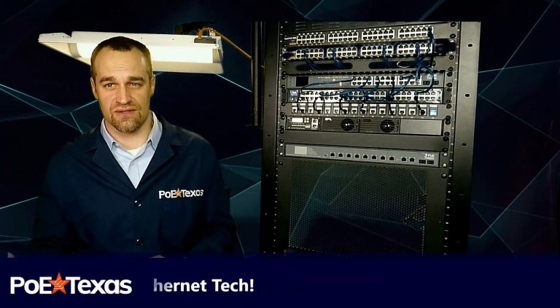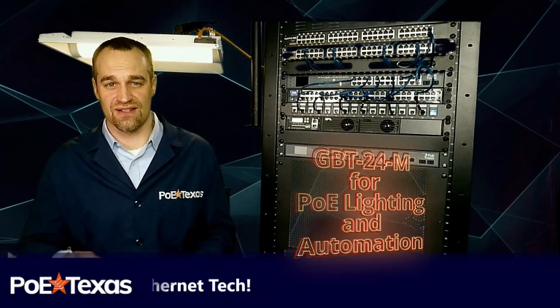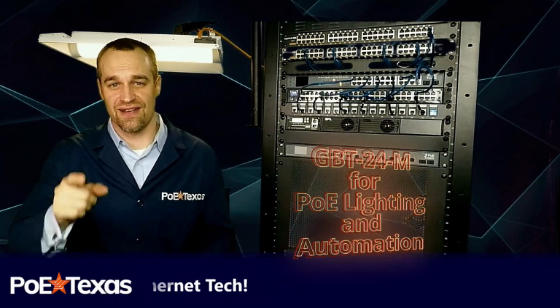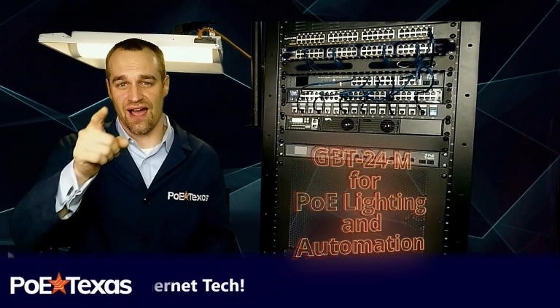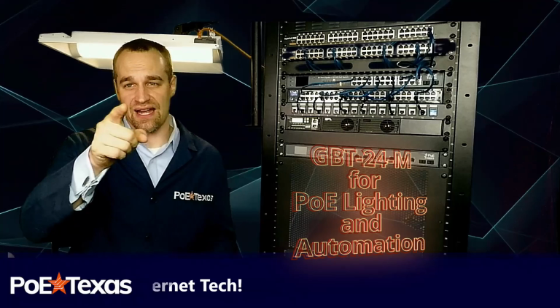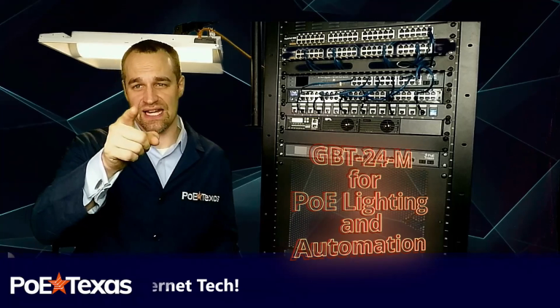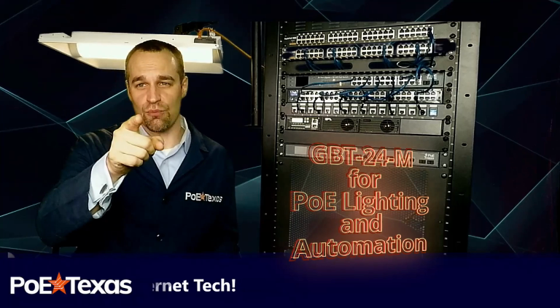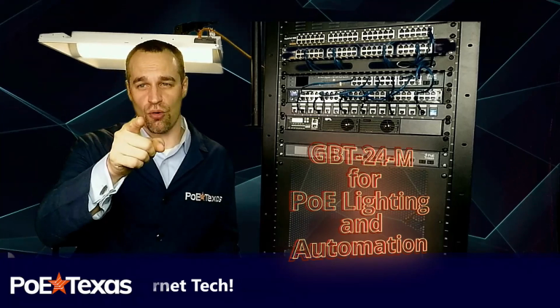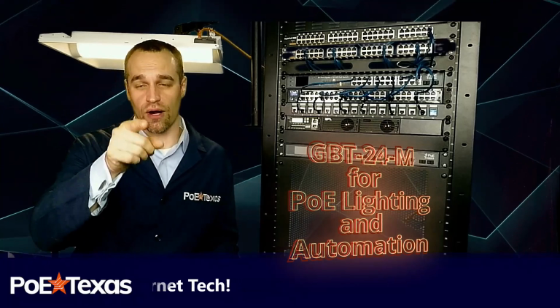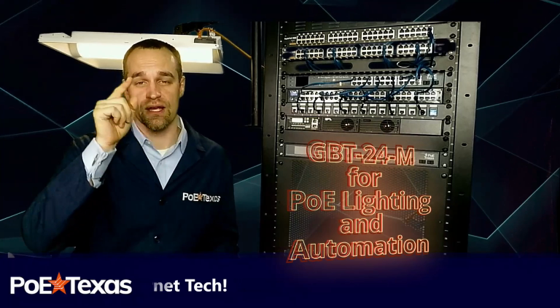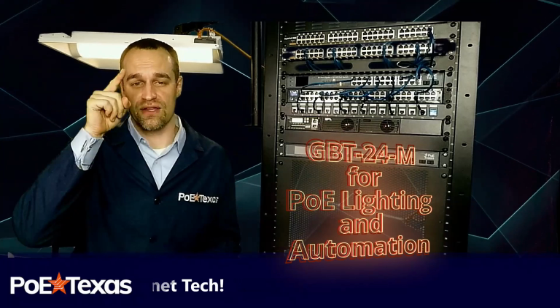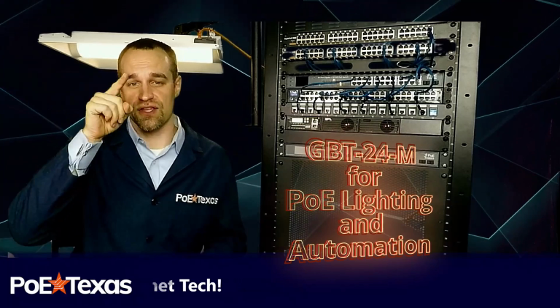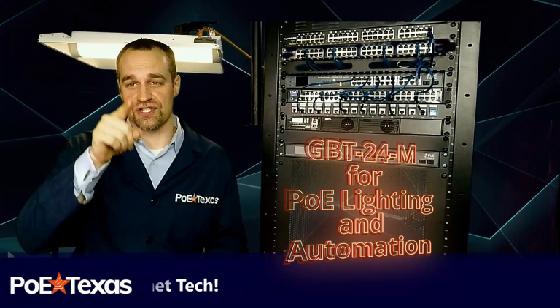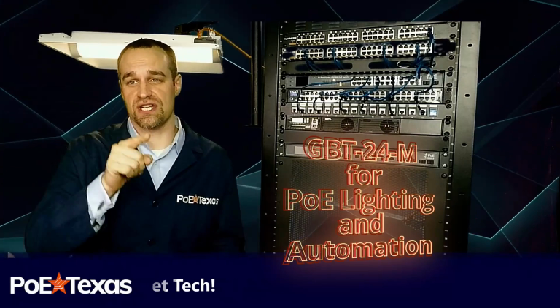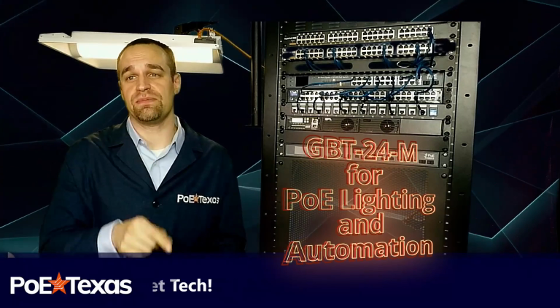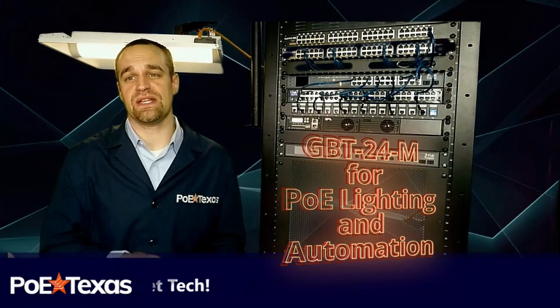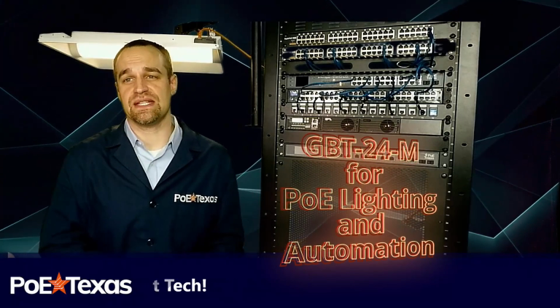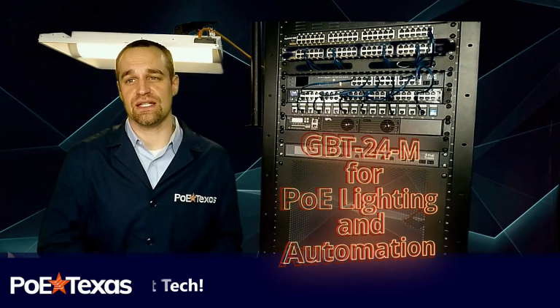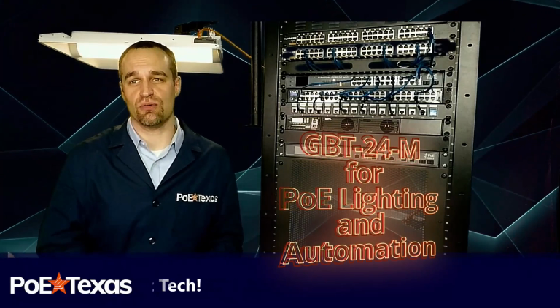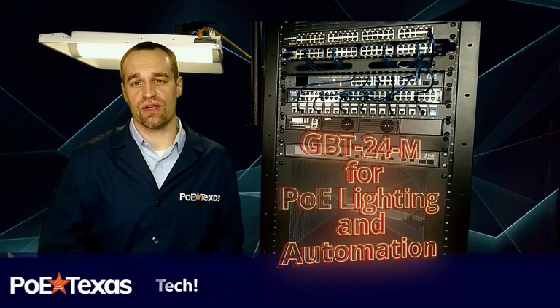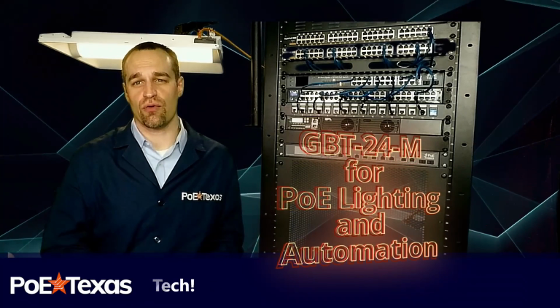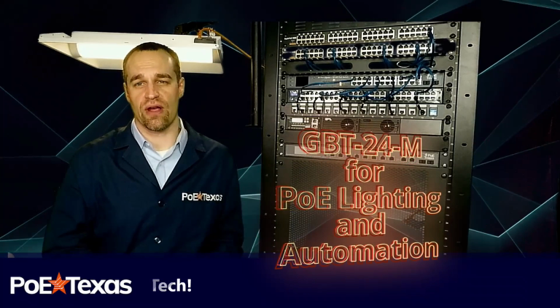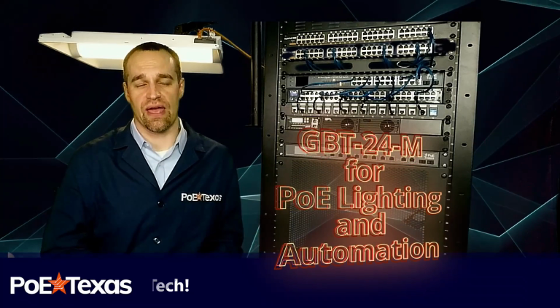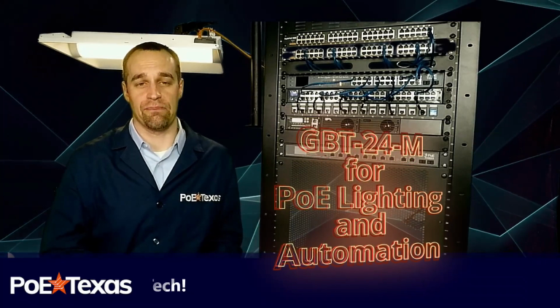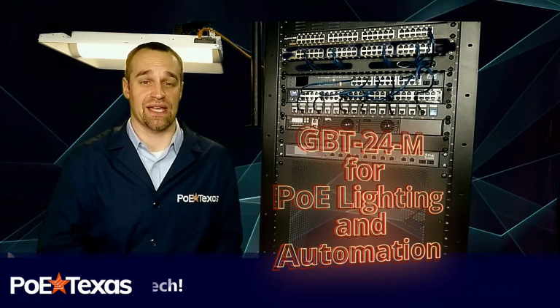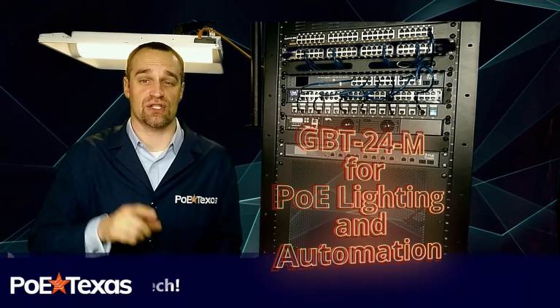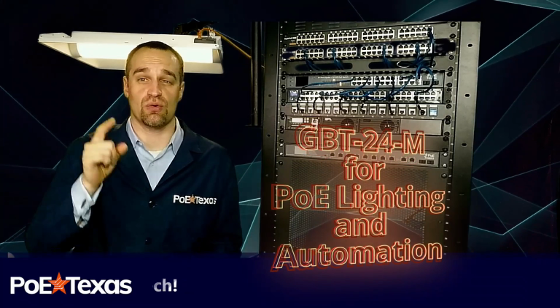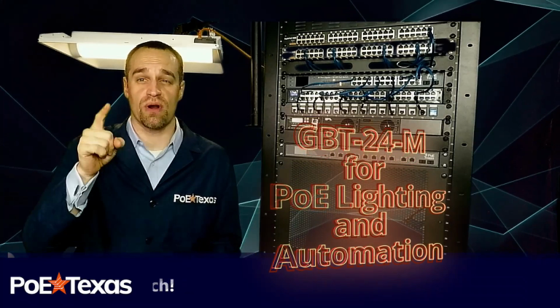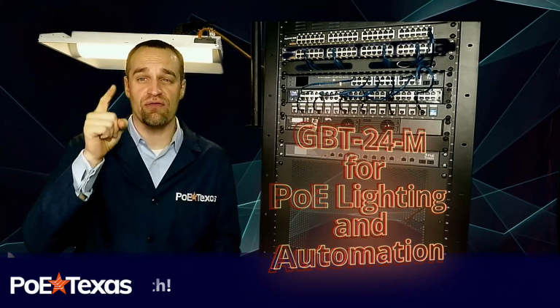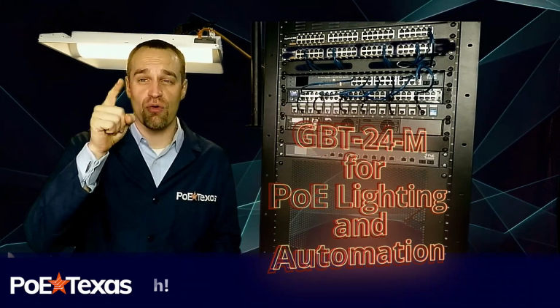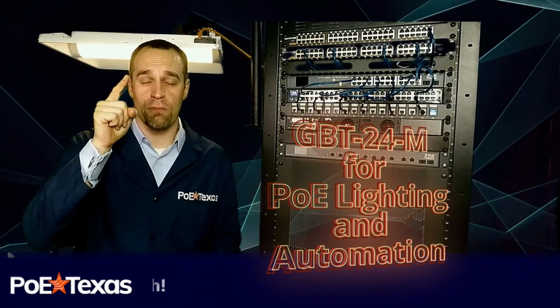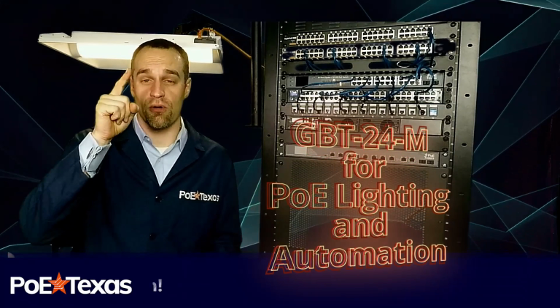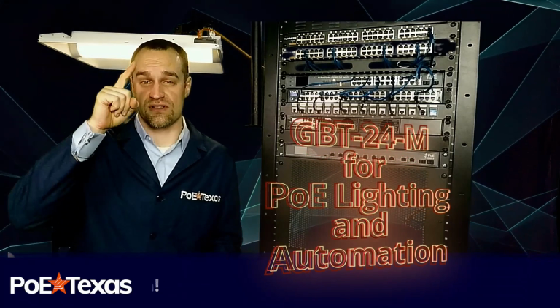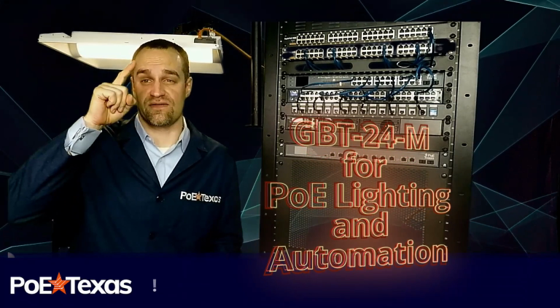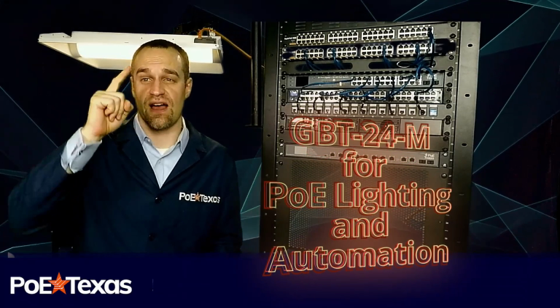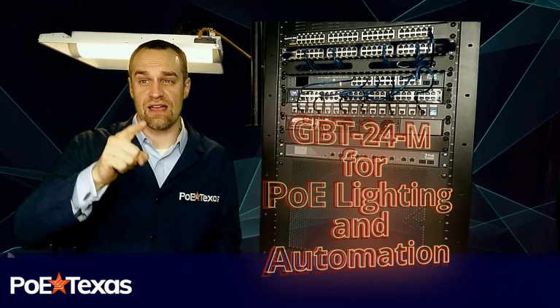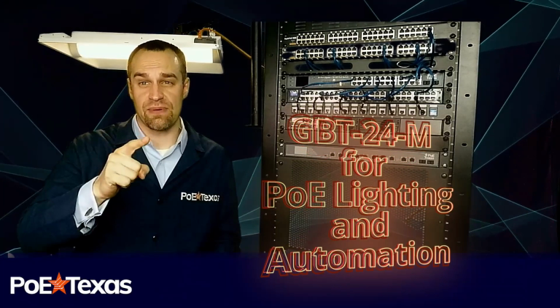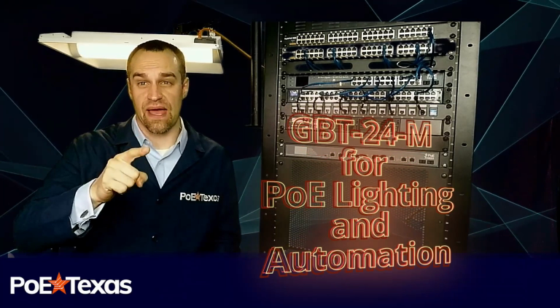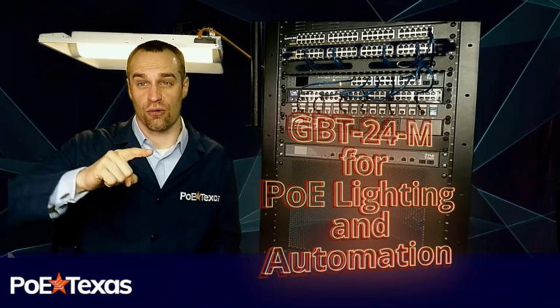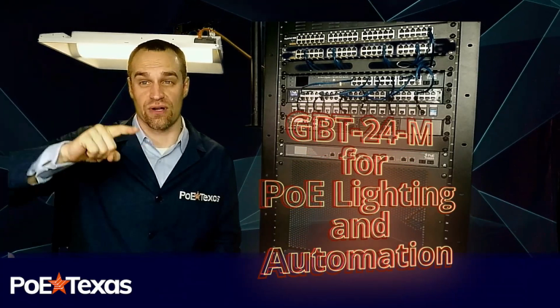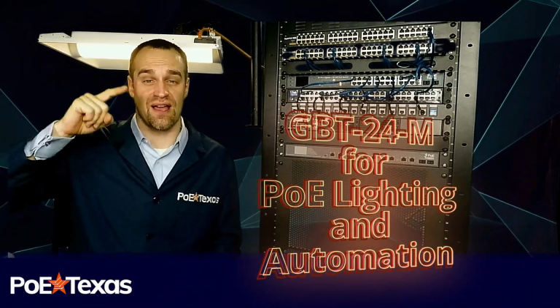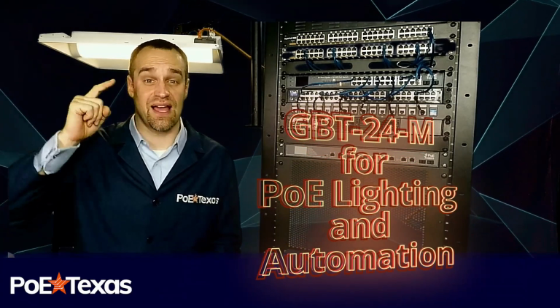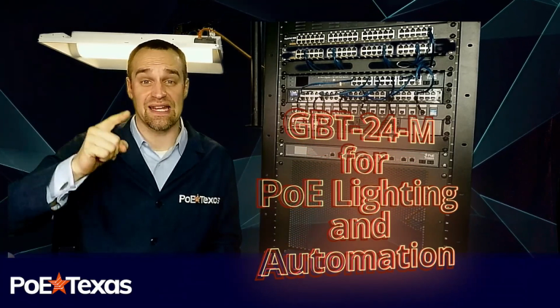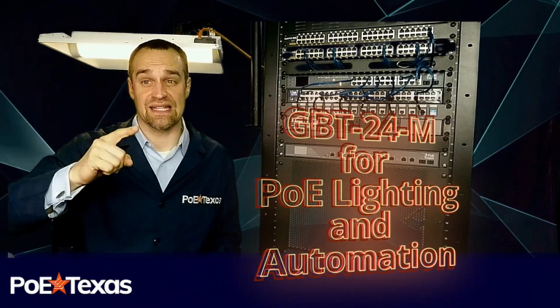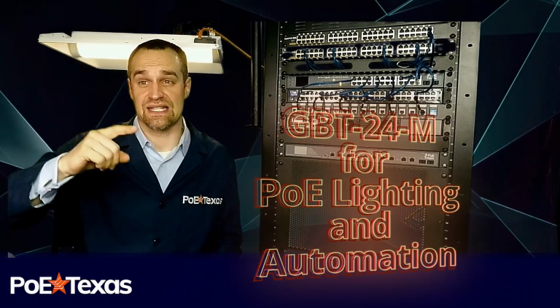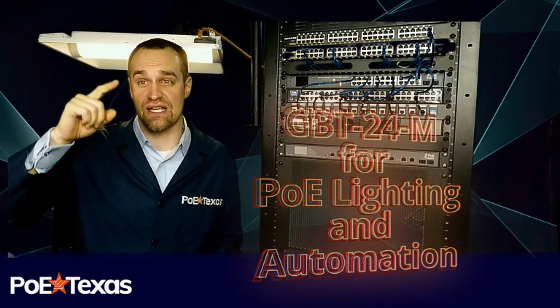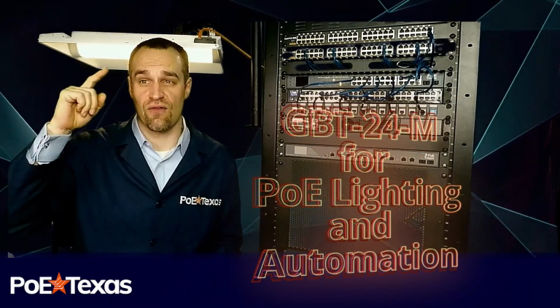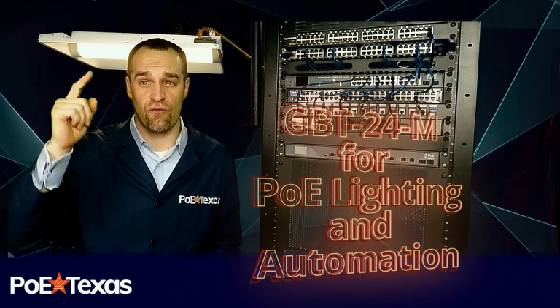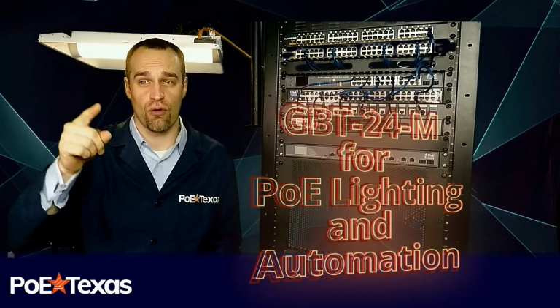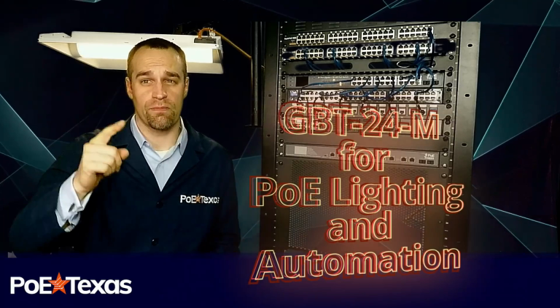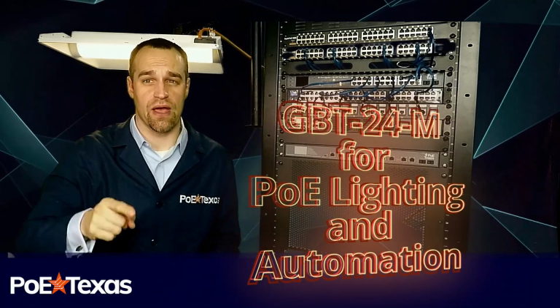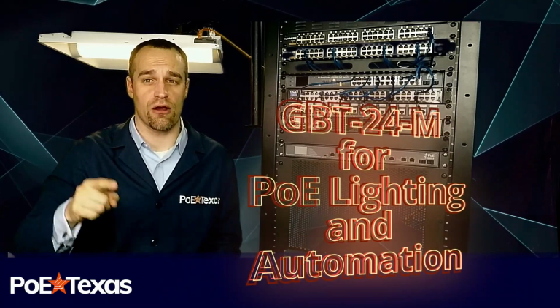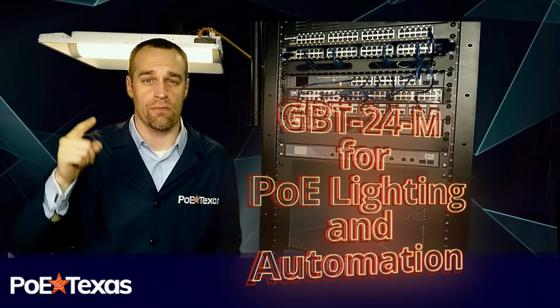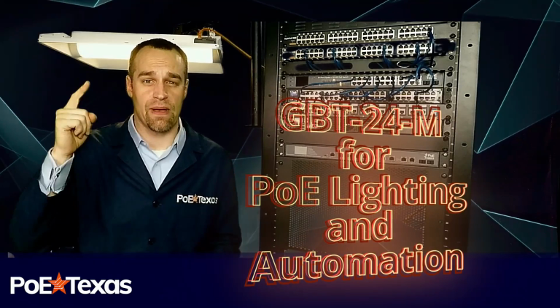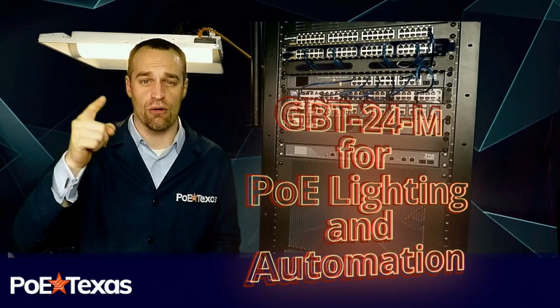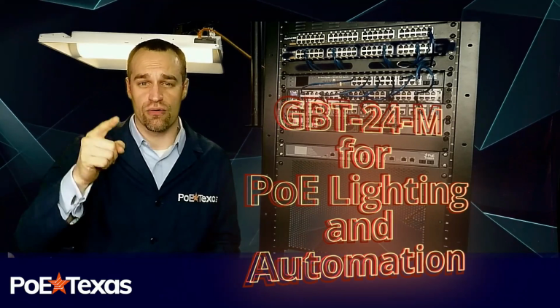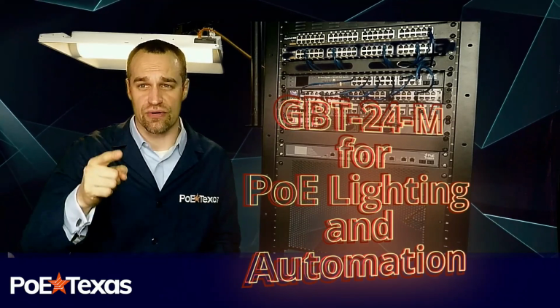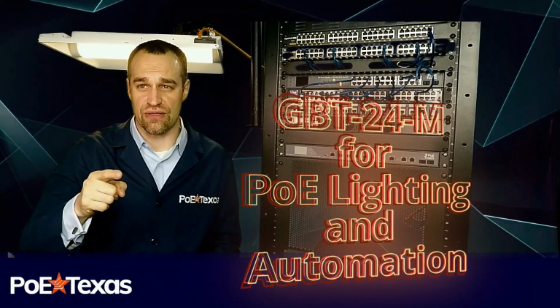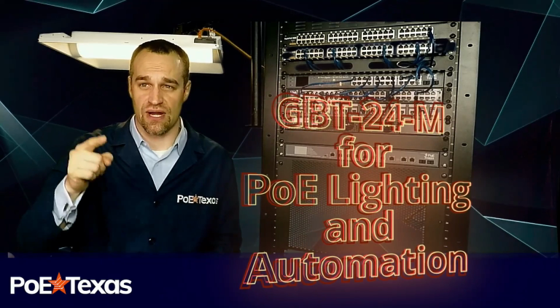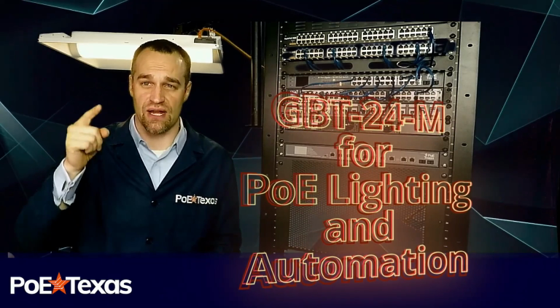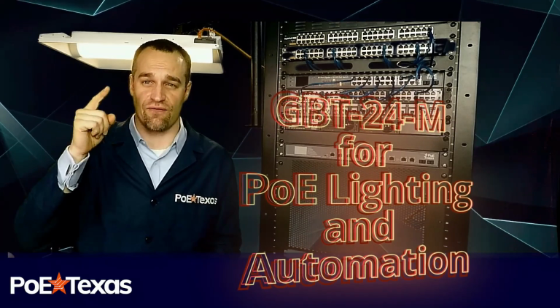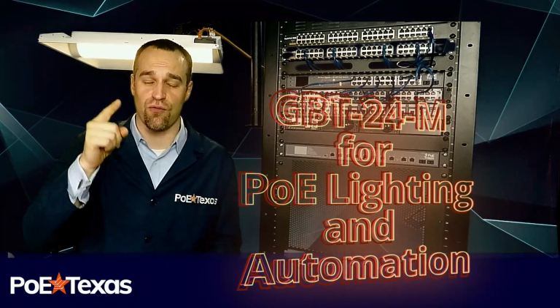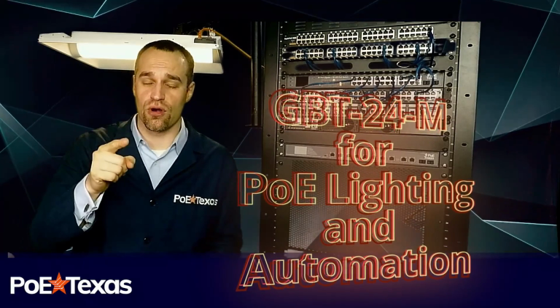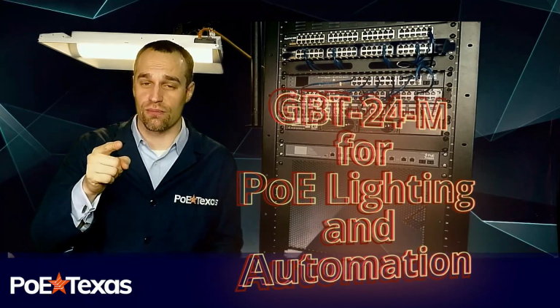Not anymore. The GBT24M makes 24 ports of high-powered, high-density, four-pair Power over Ethernet affordable.